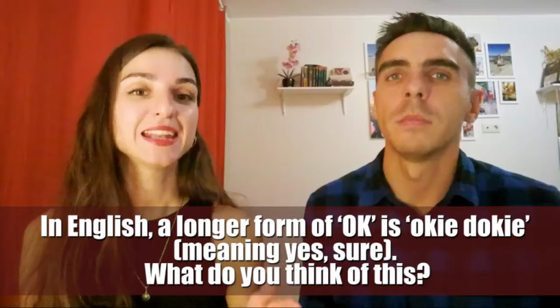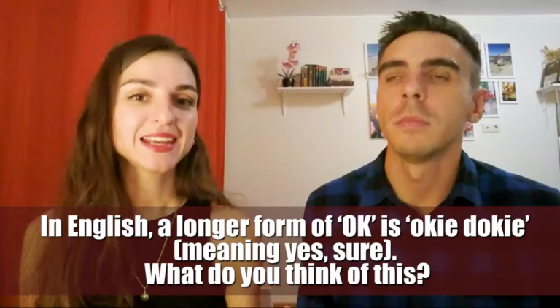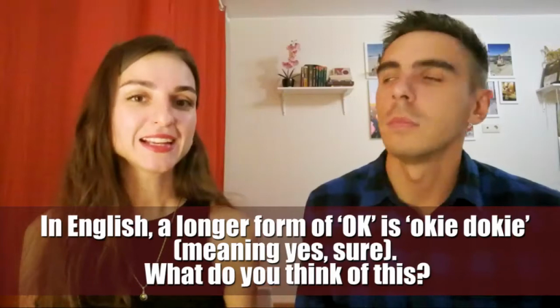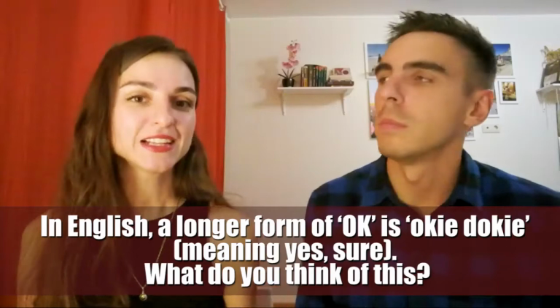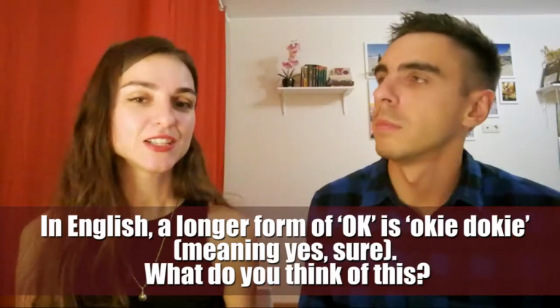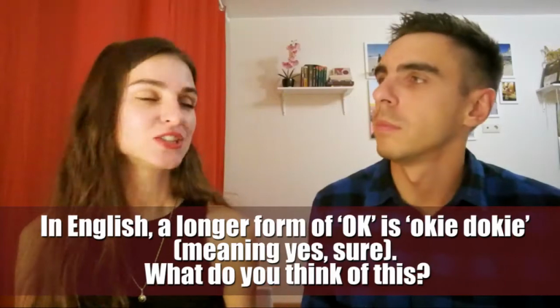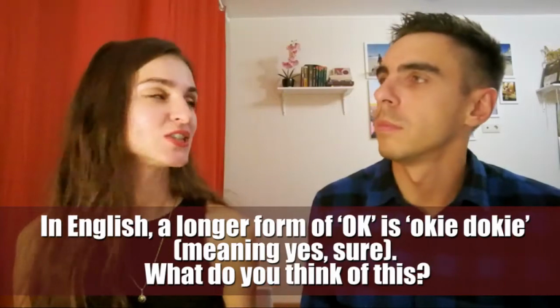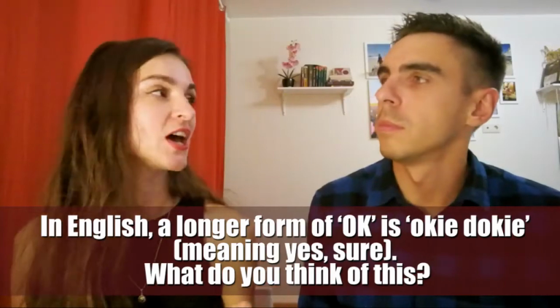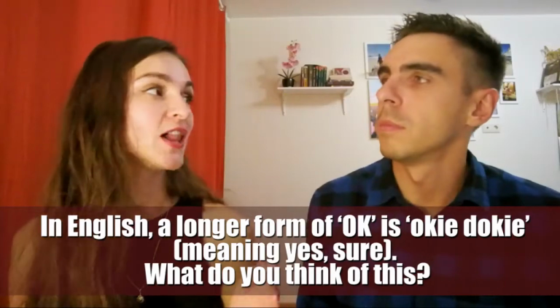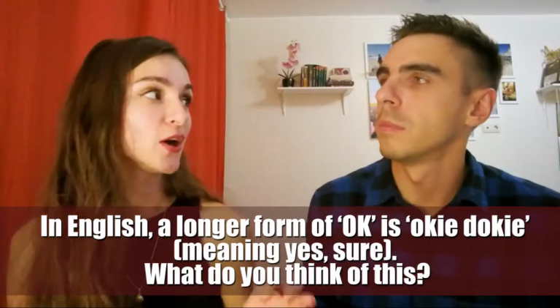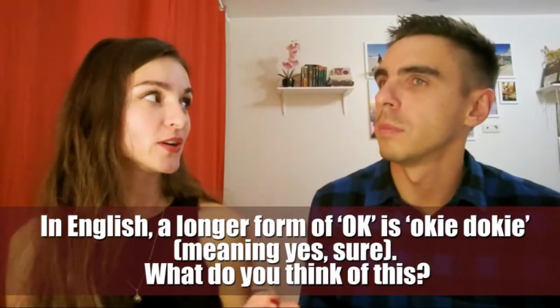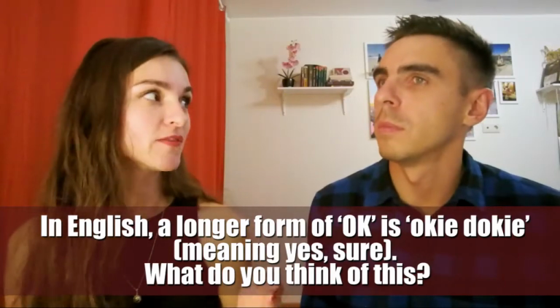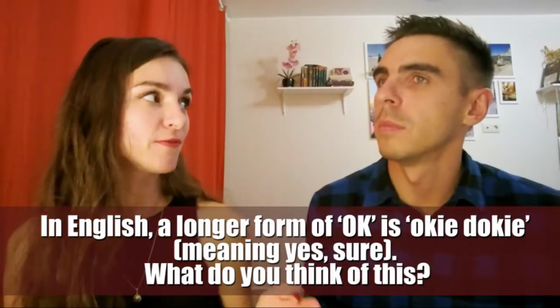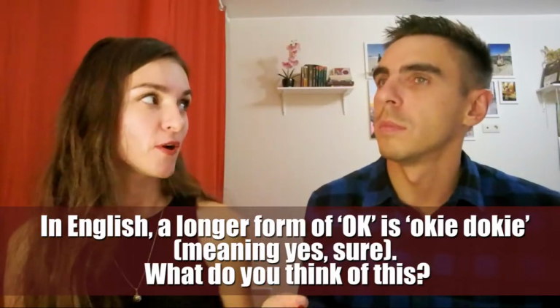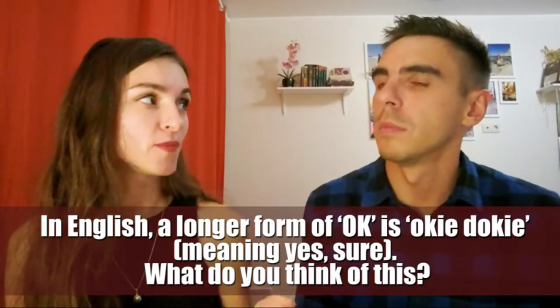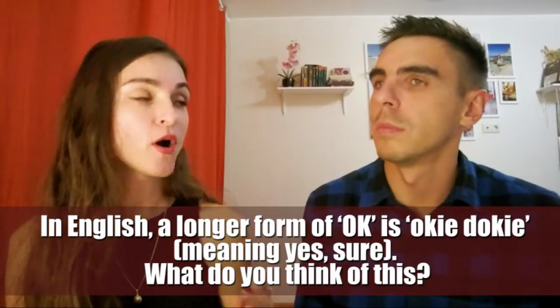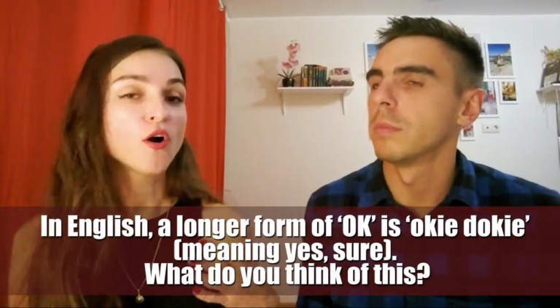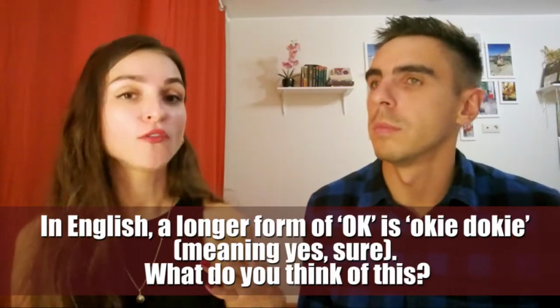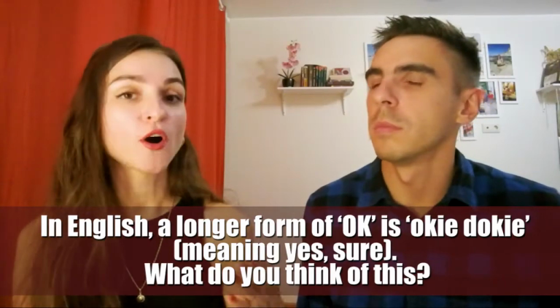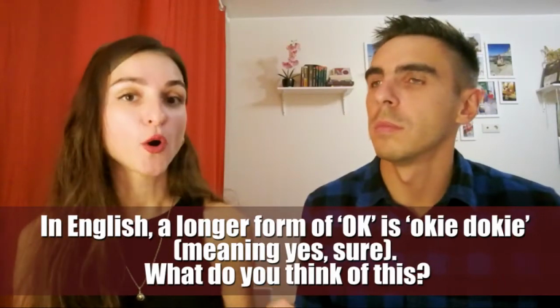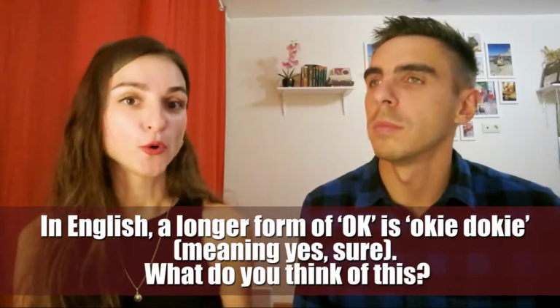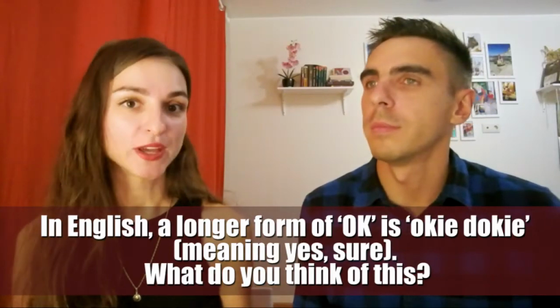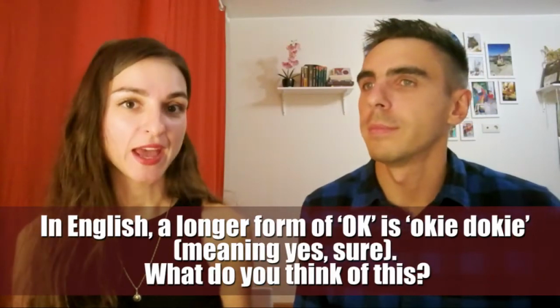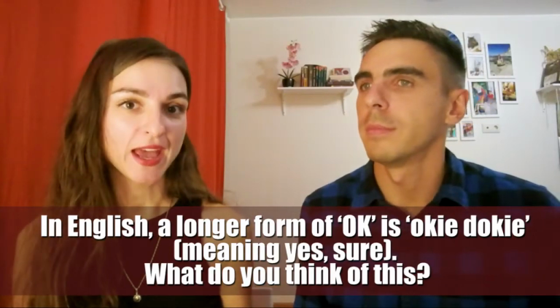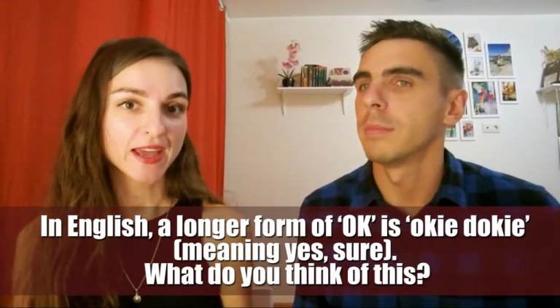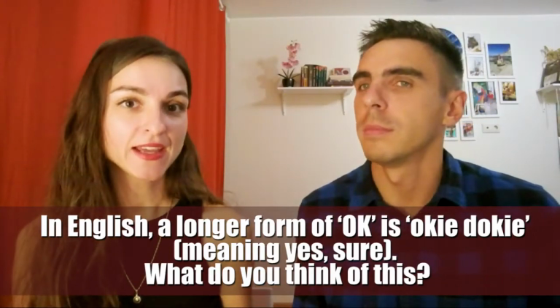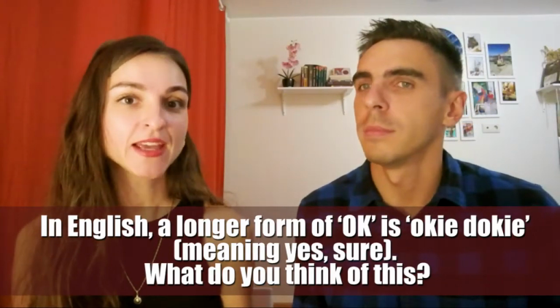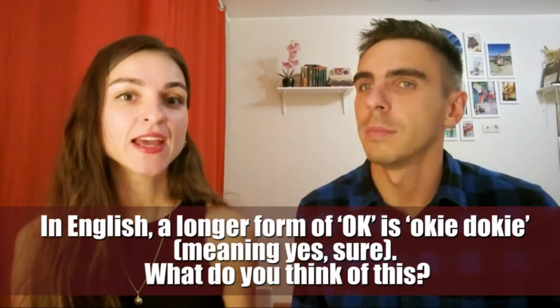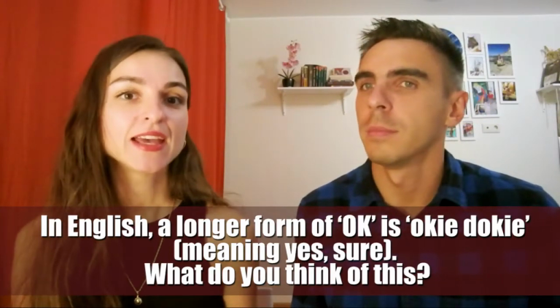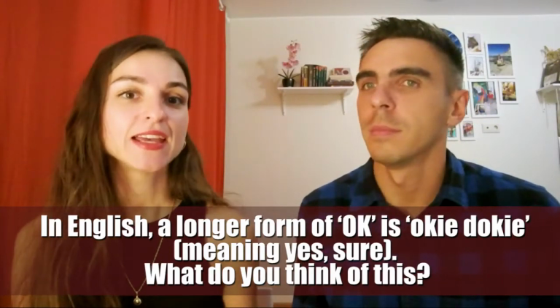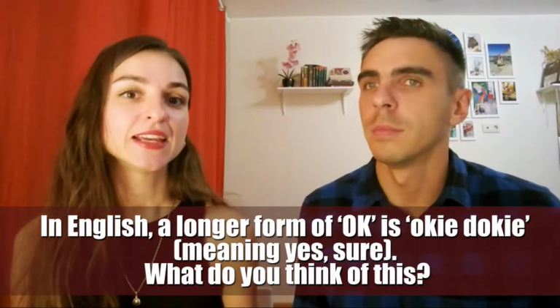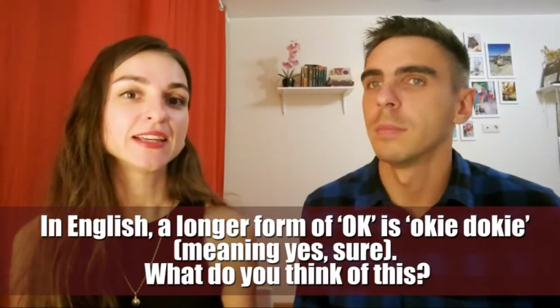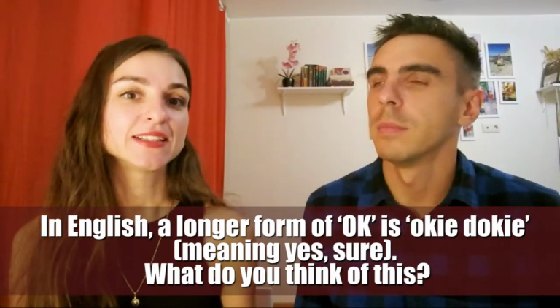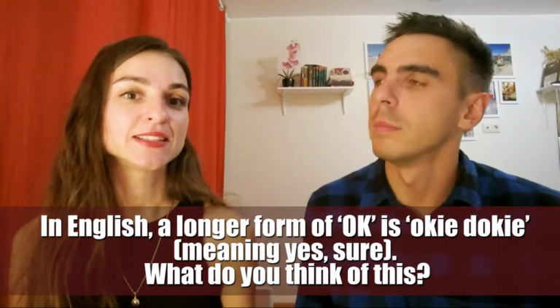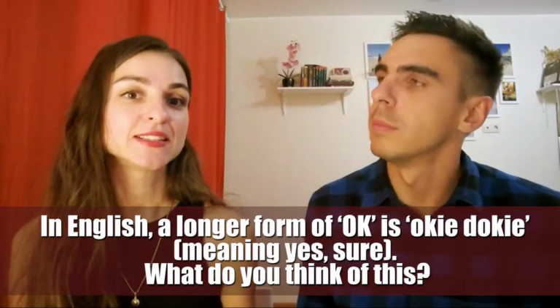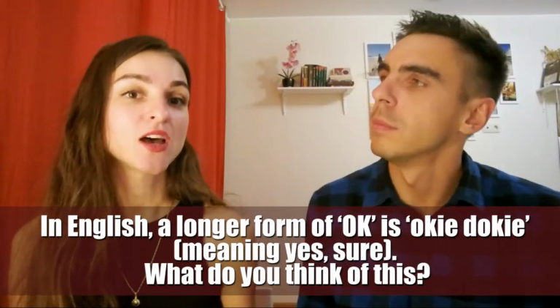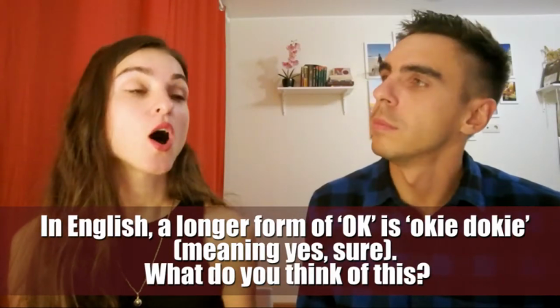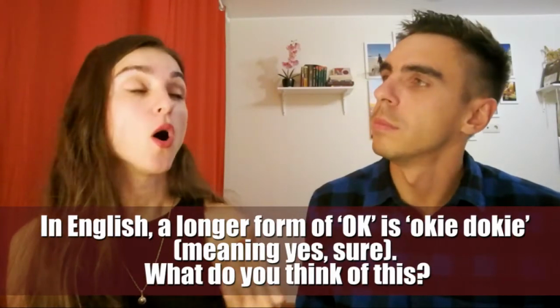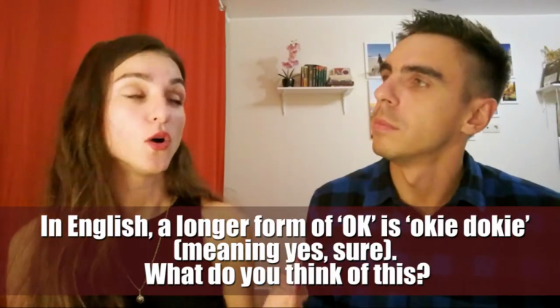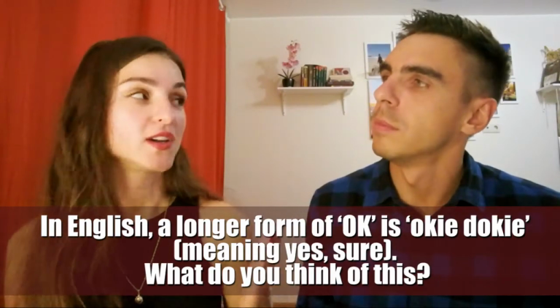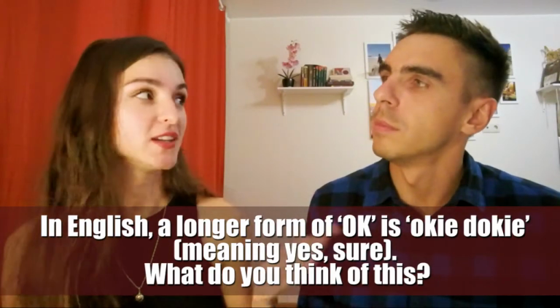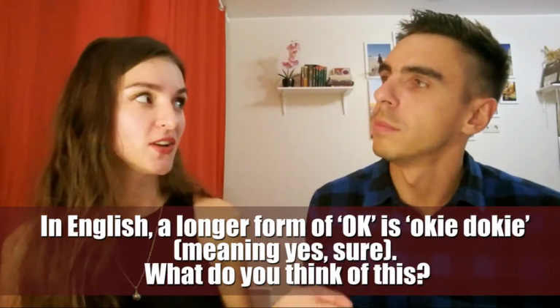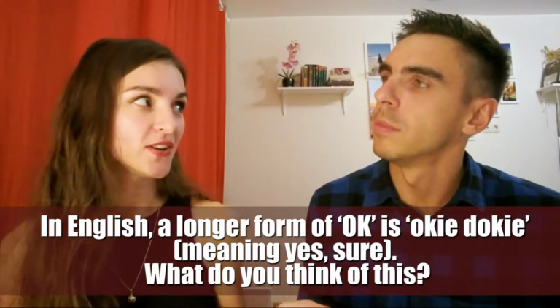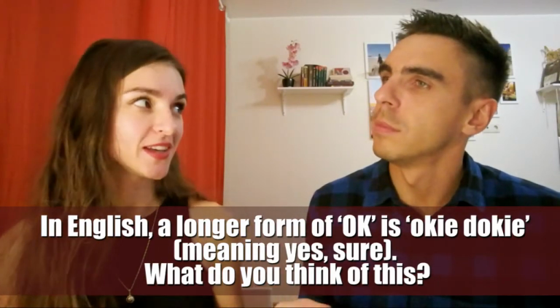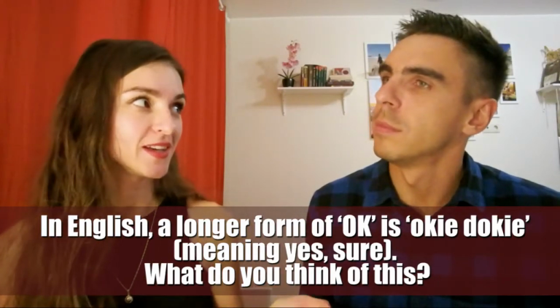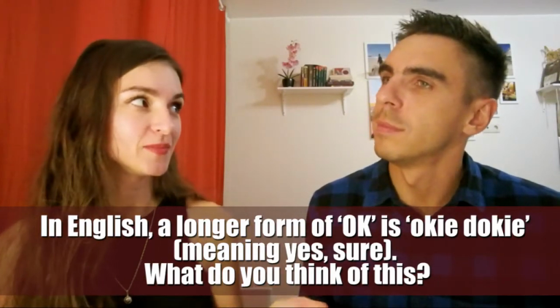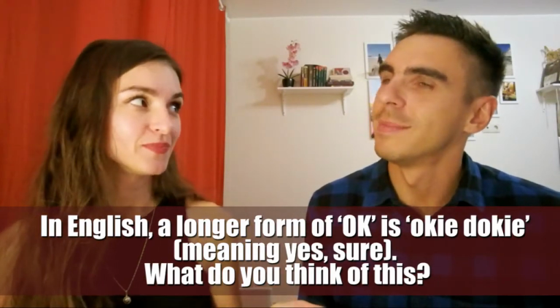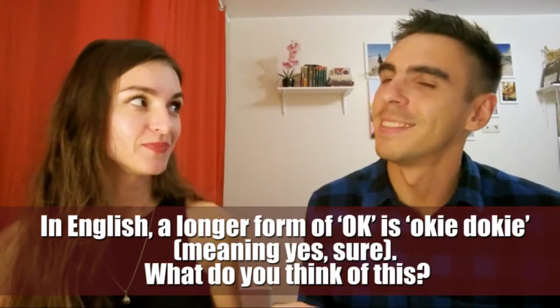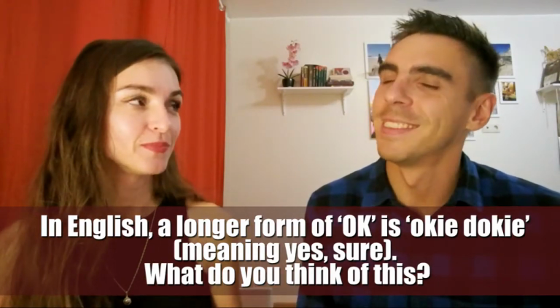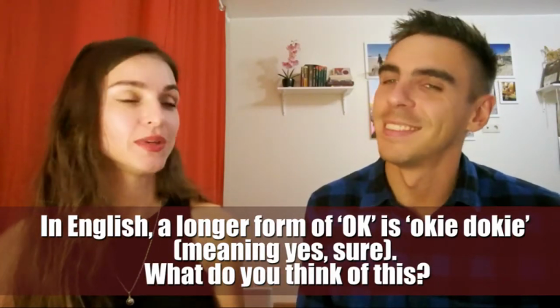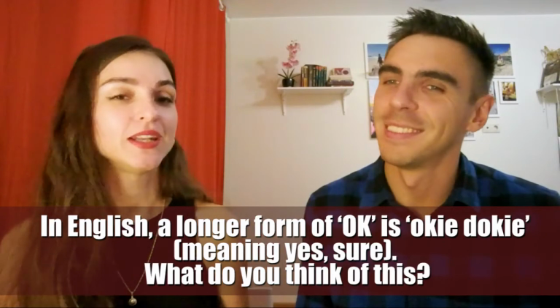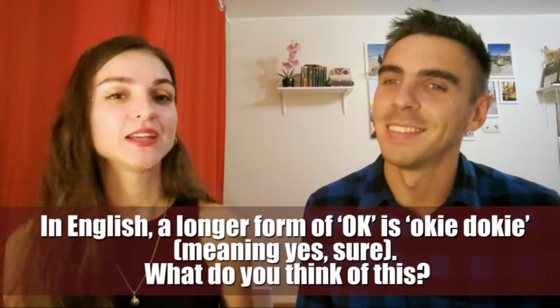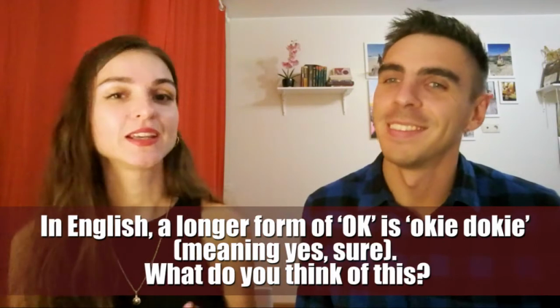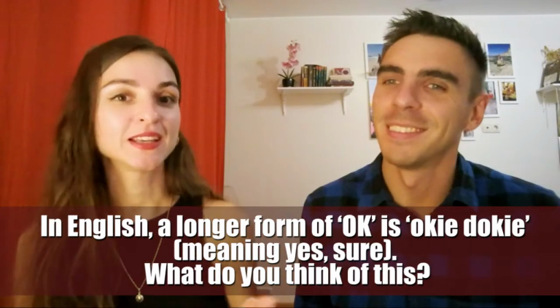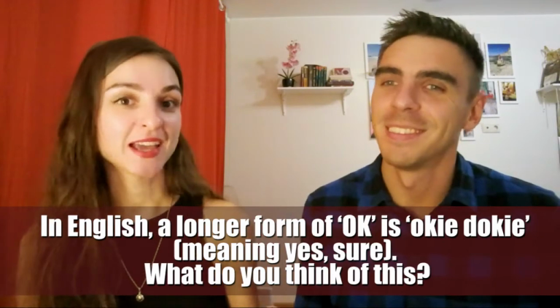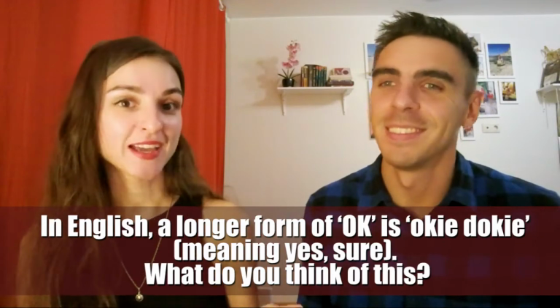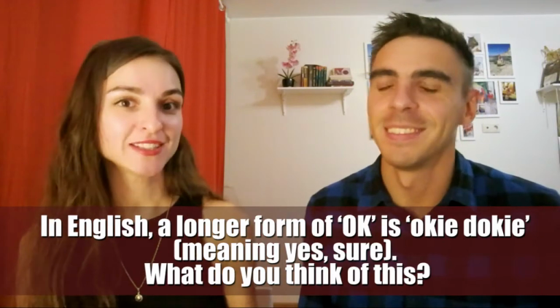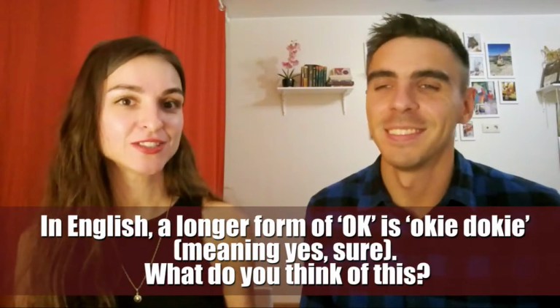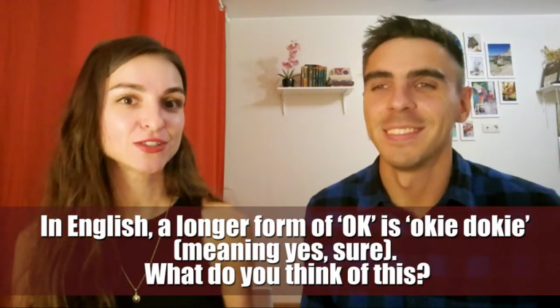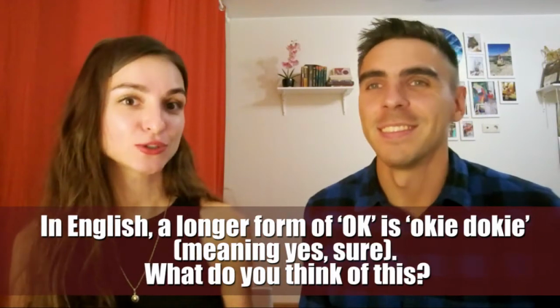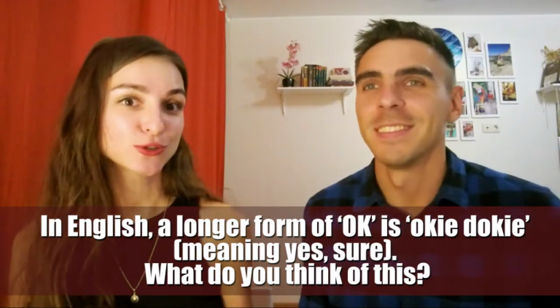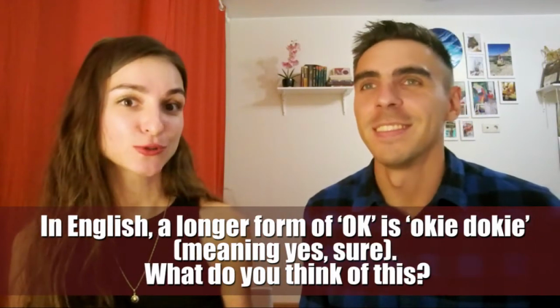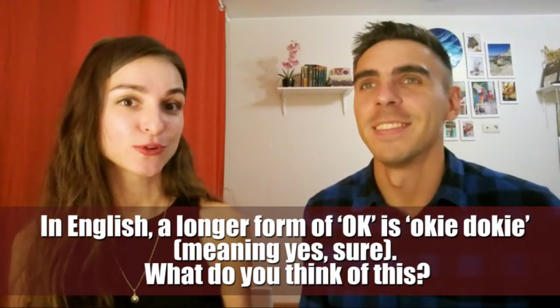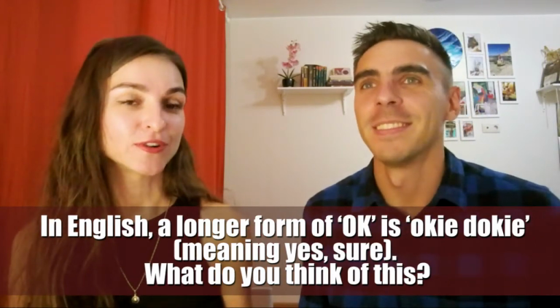In English, a longer form of OK is okey-dokey, meaning yes, sure.